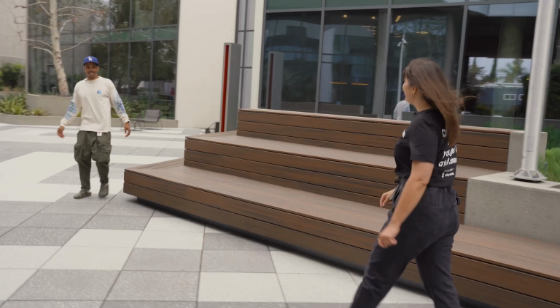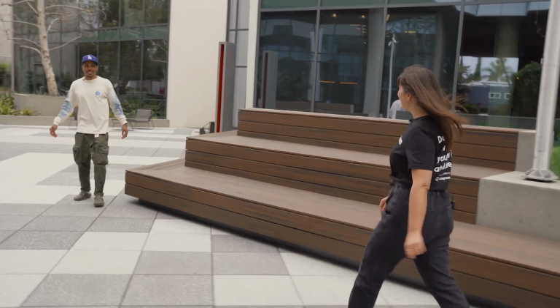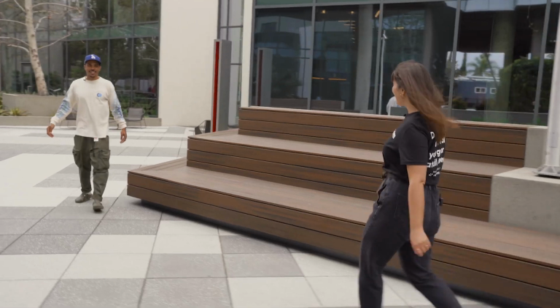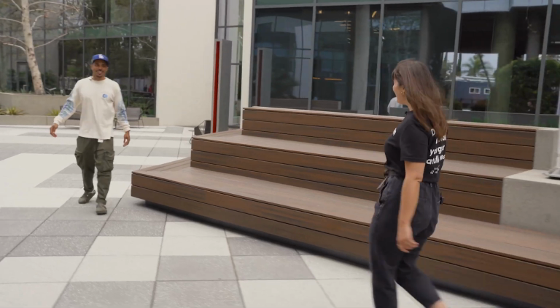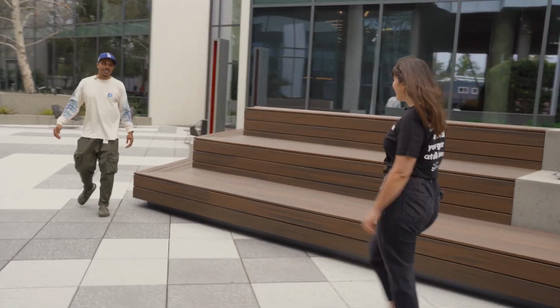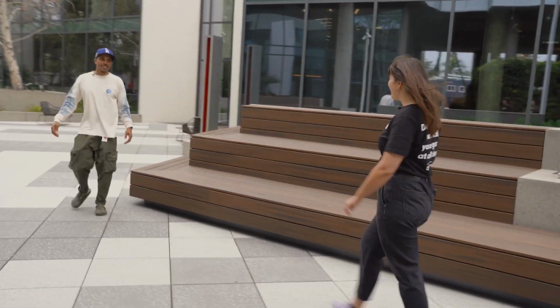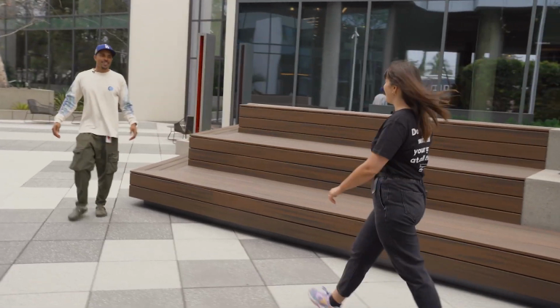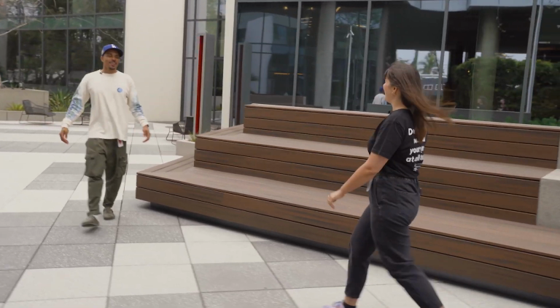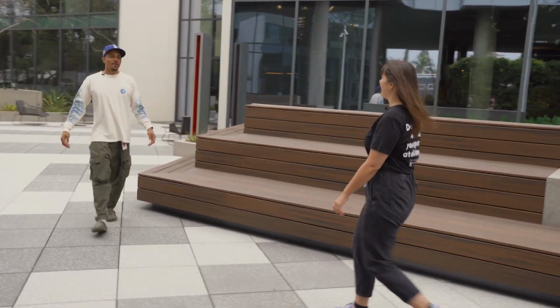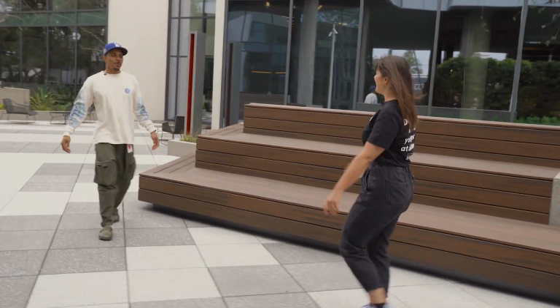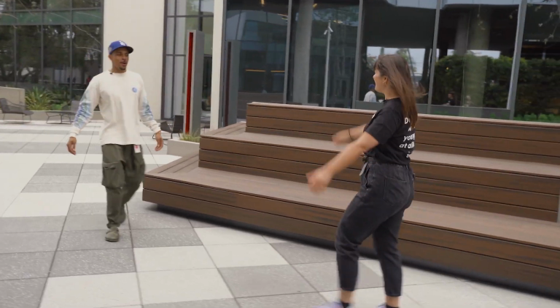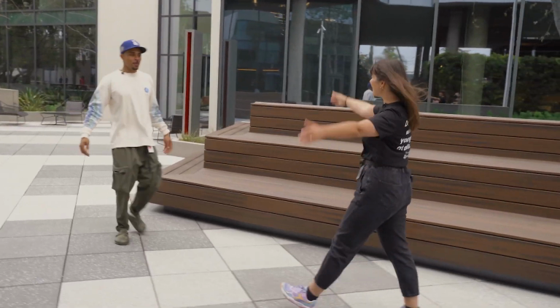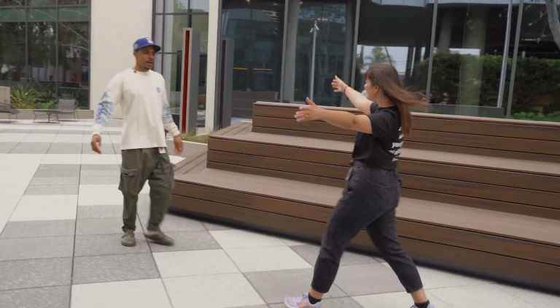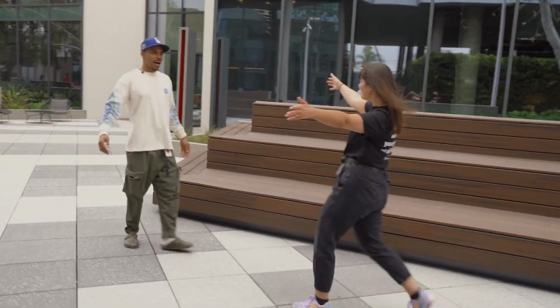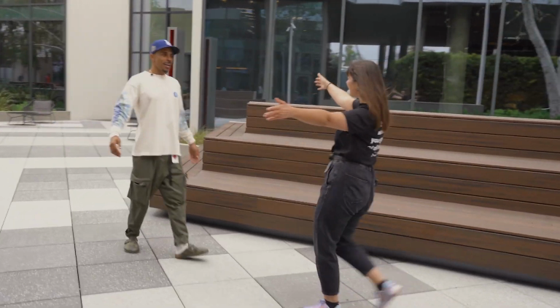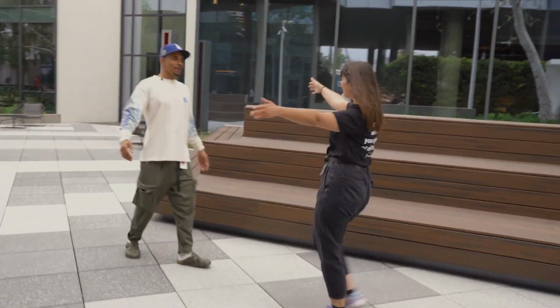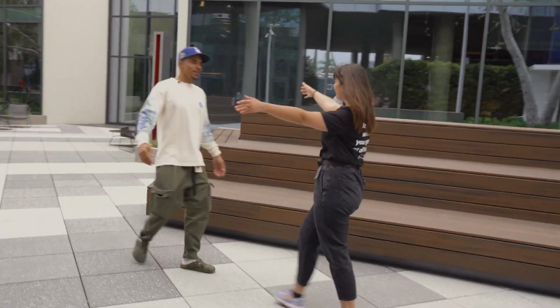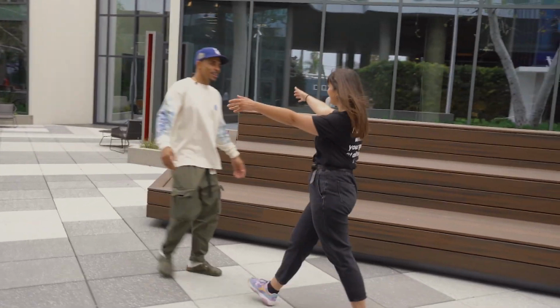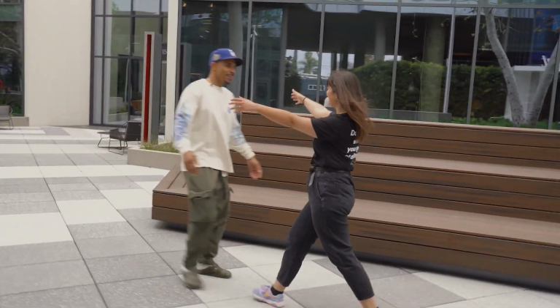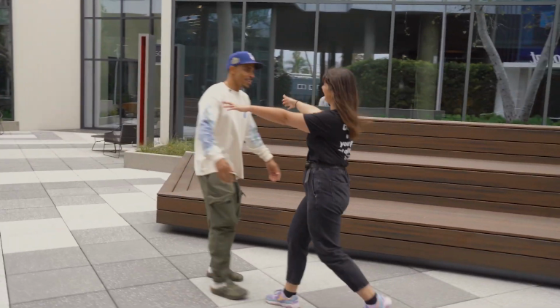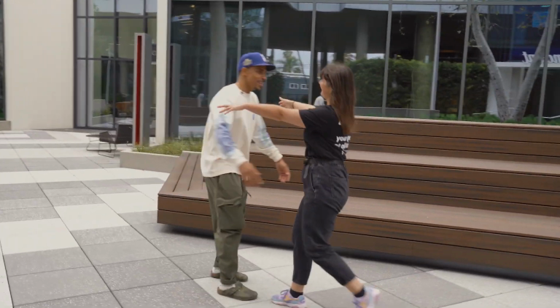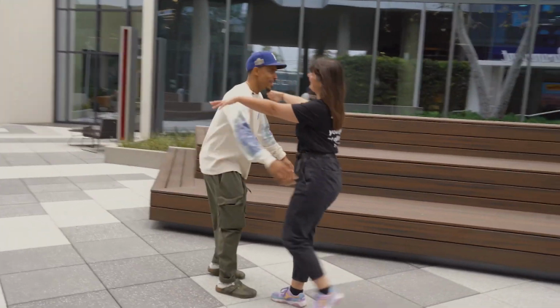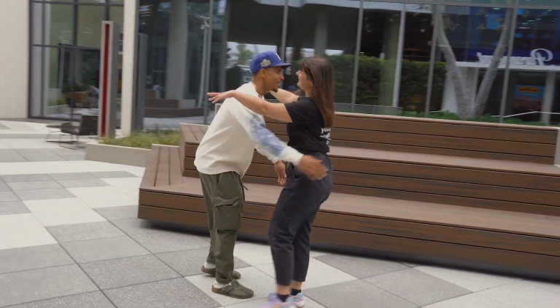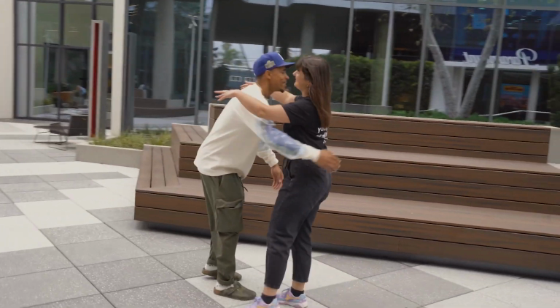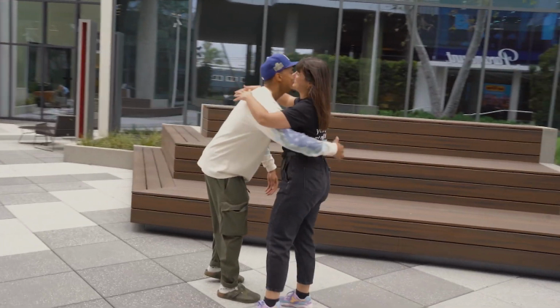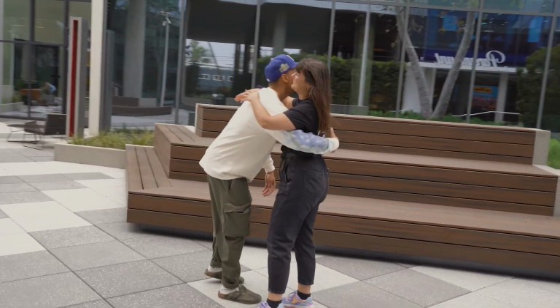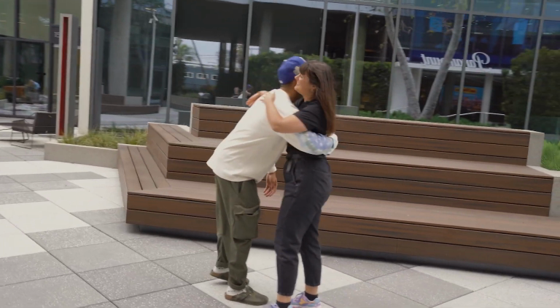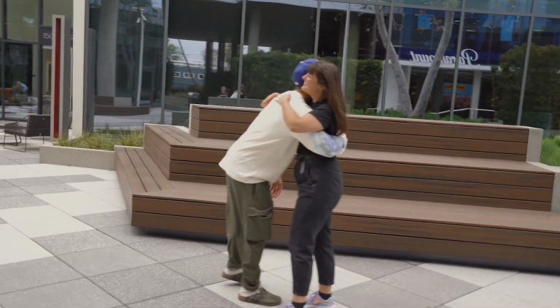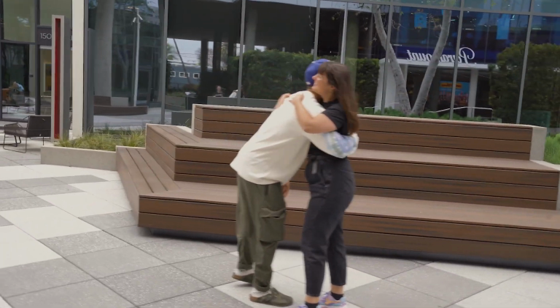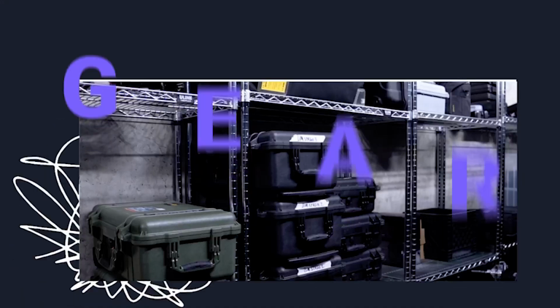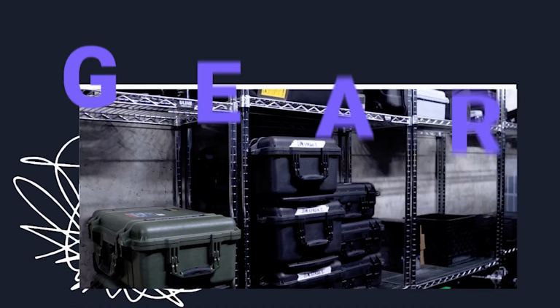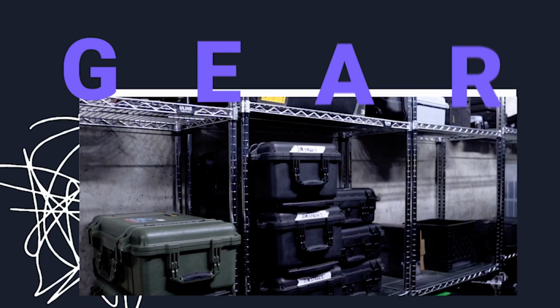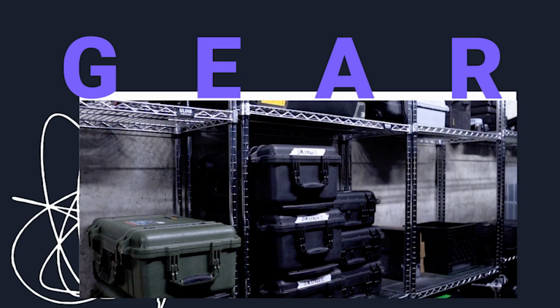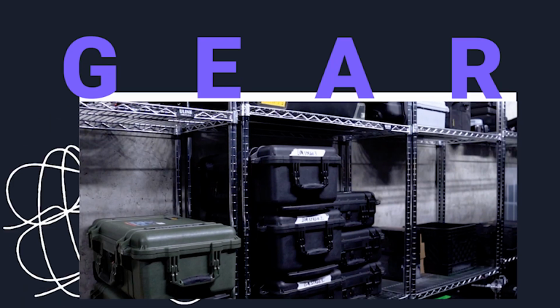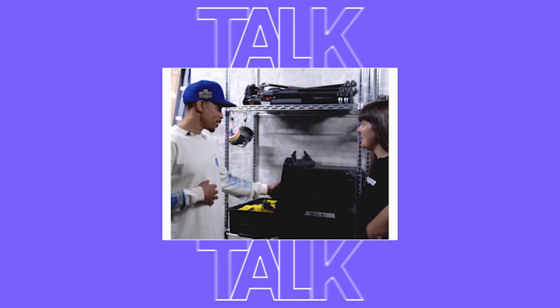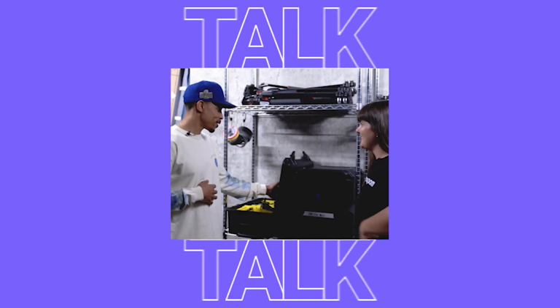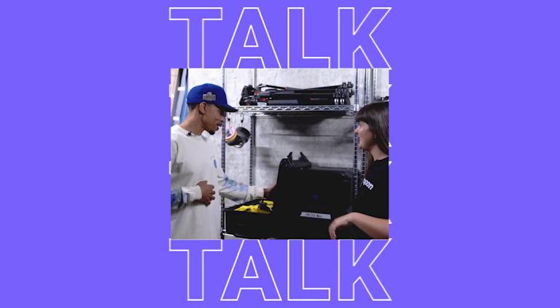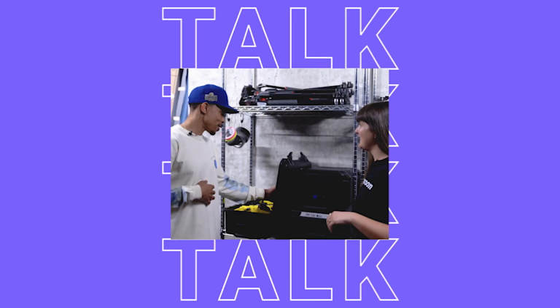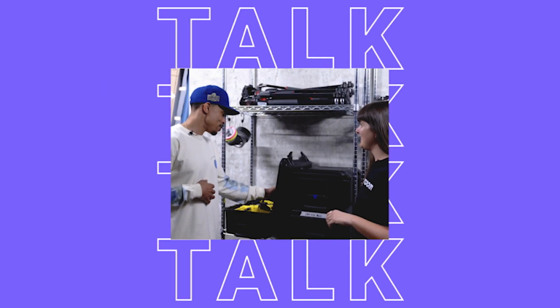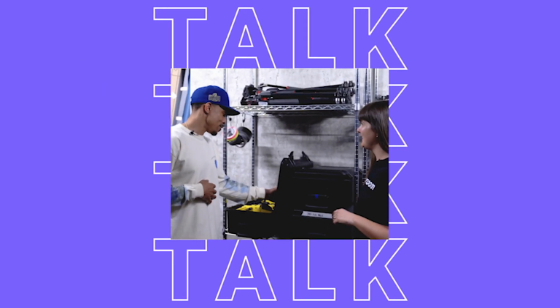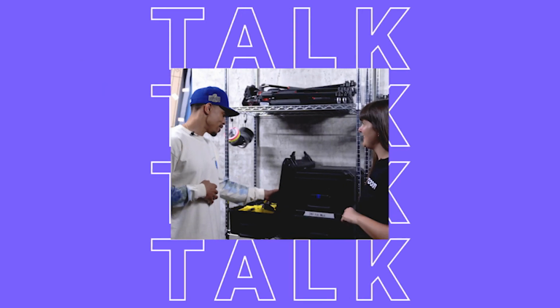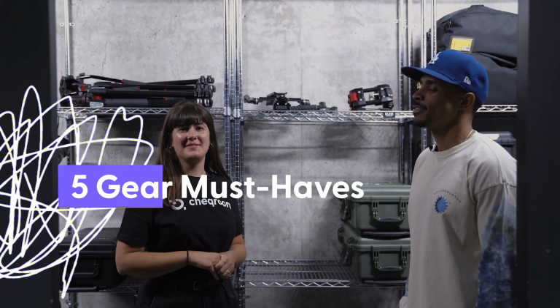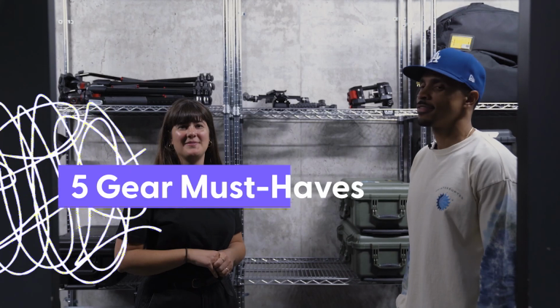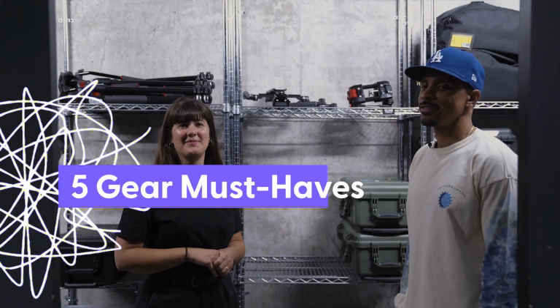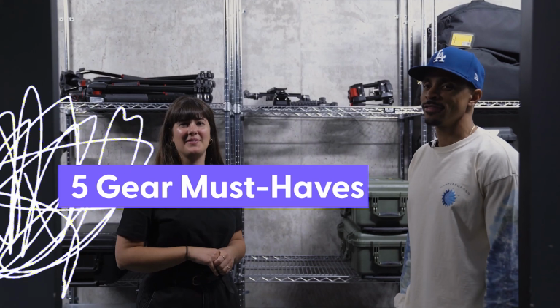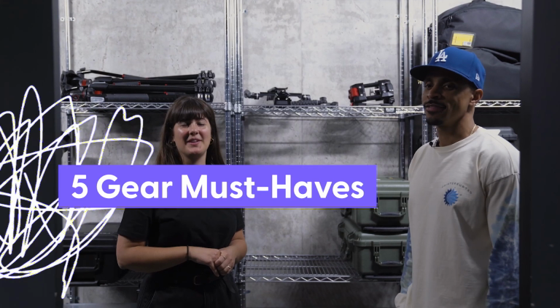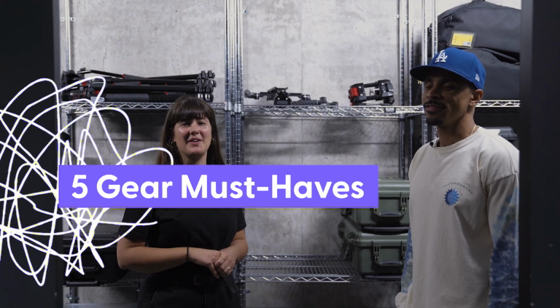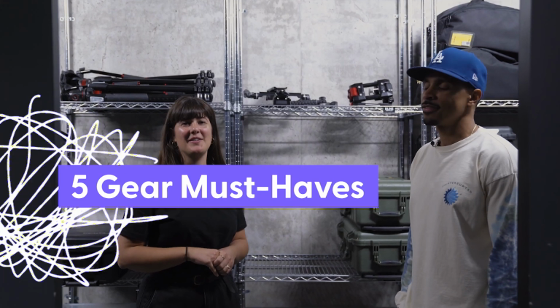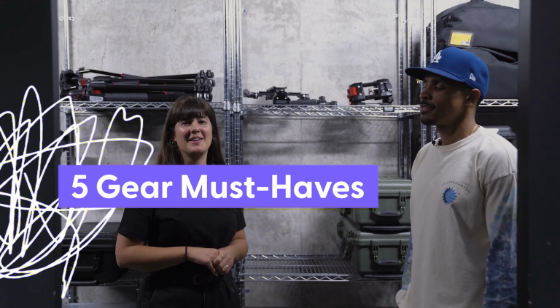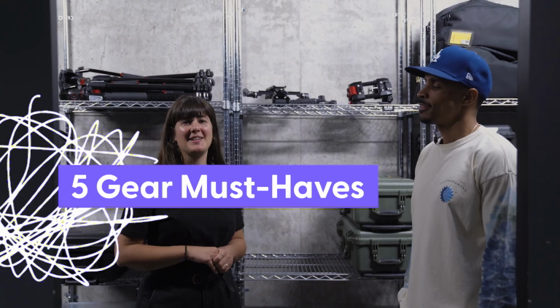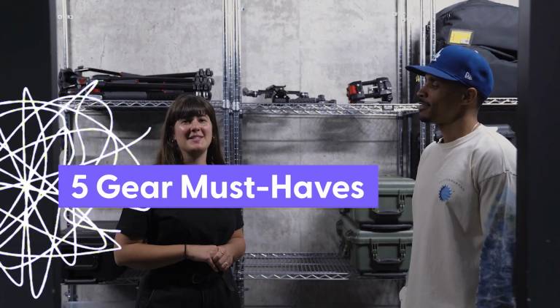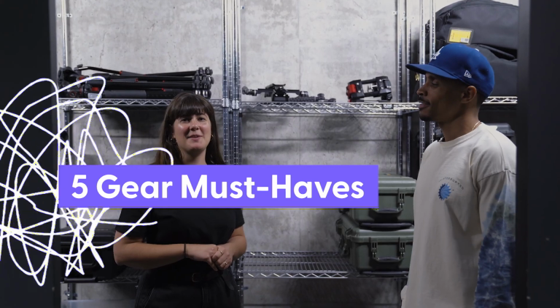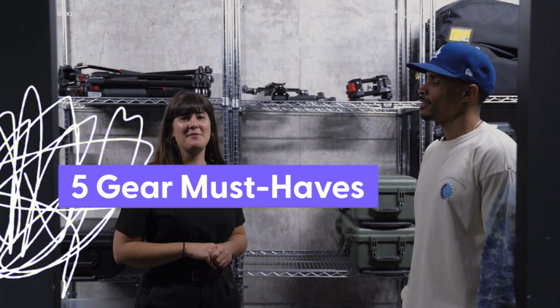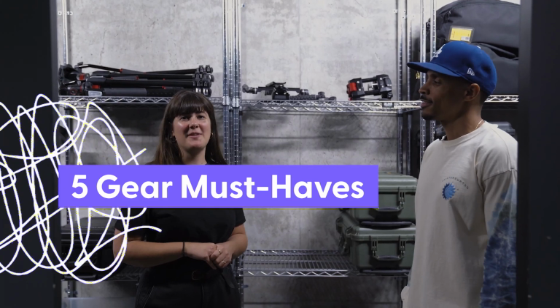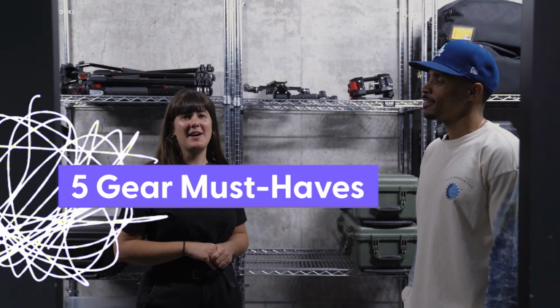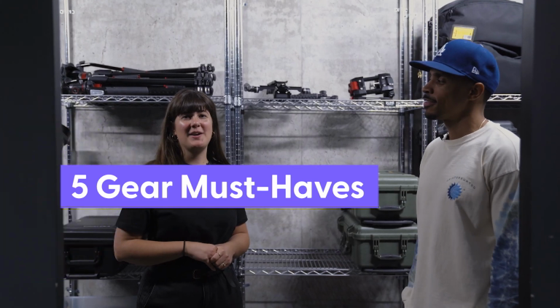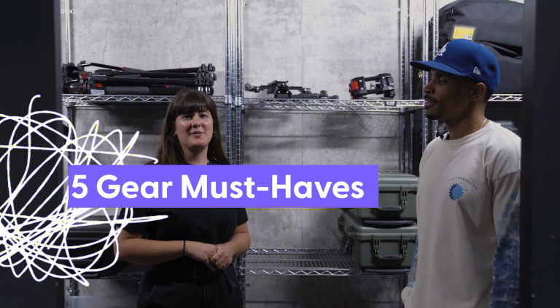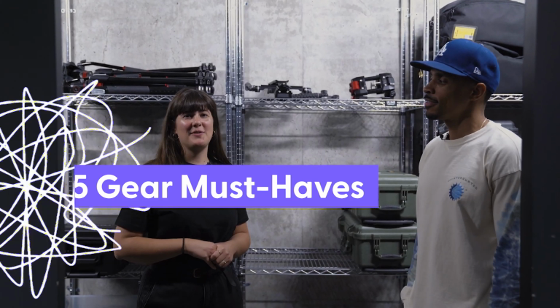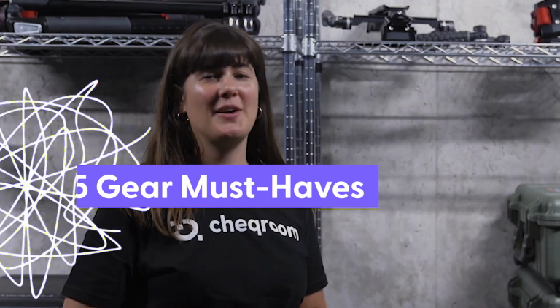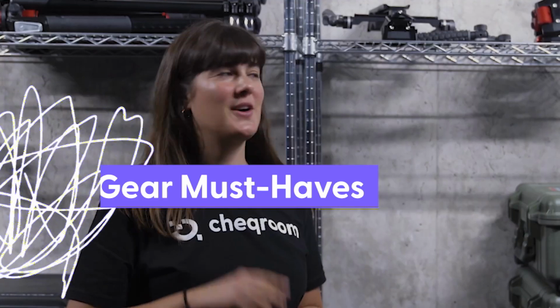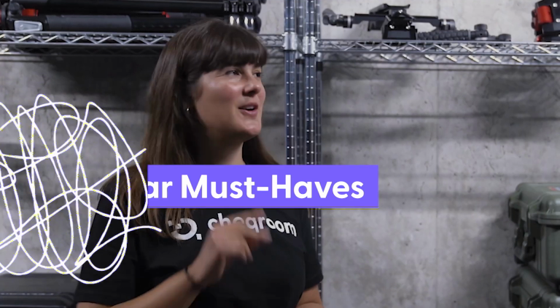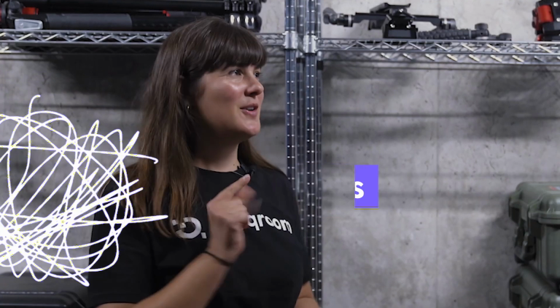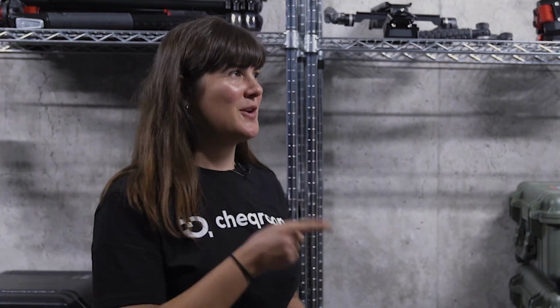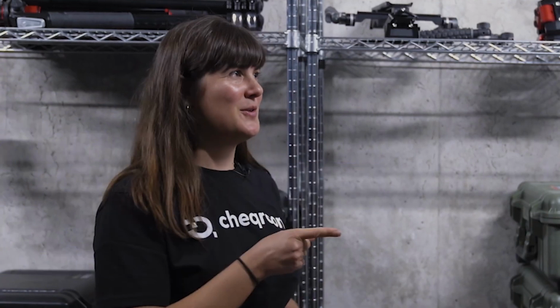Hey! Welcome to Hollywood! Okay, top five, go.